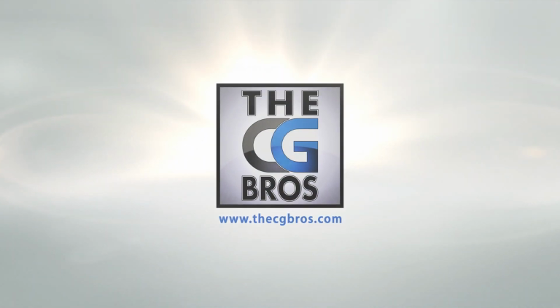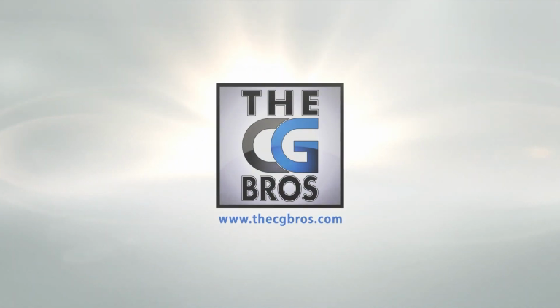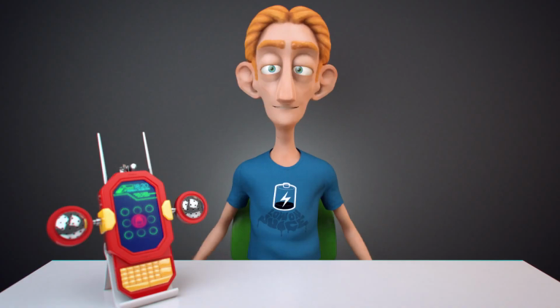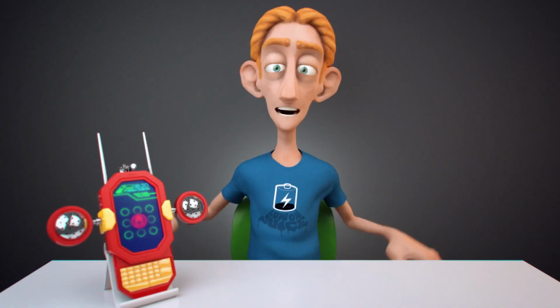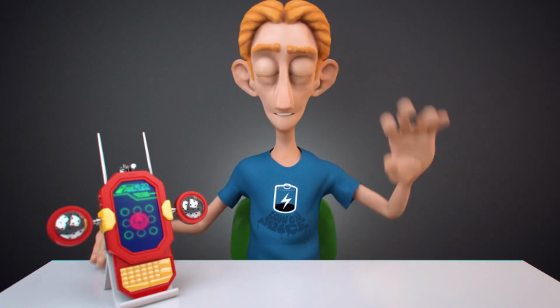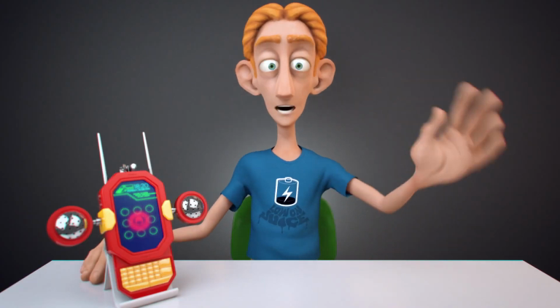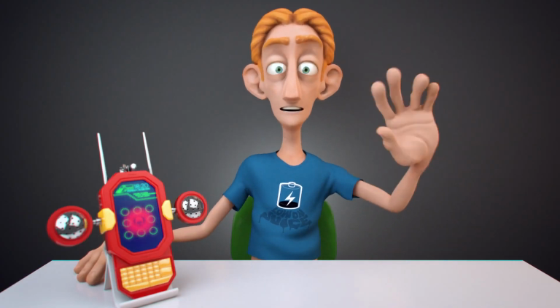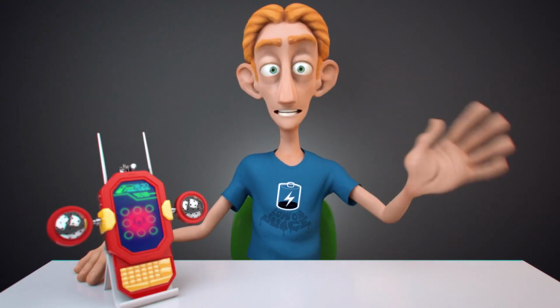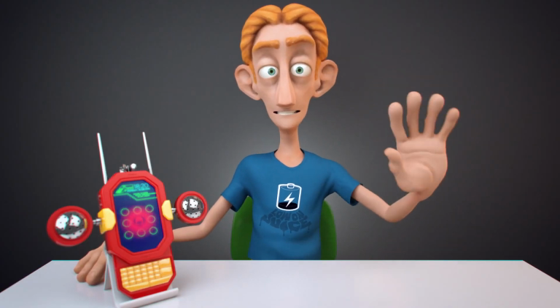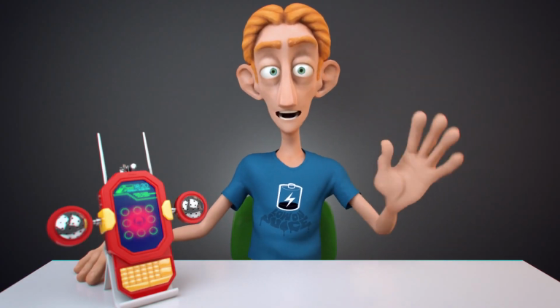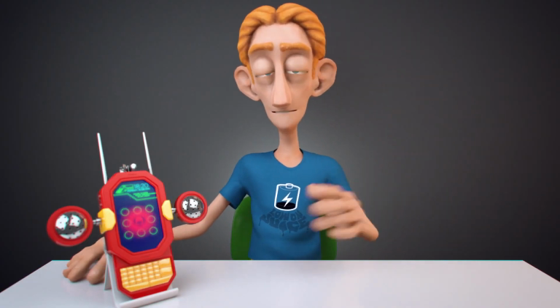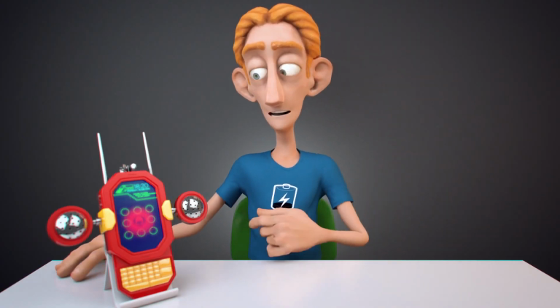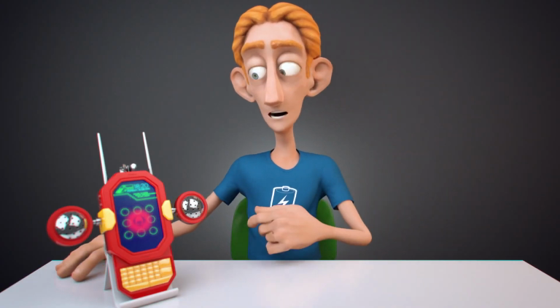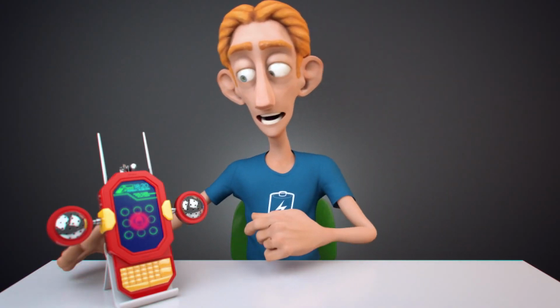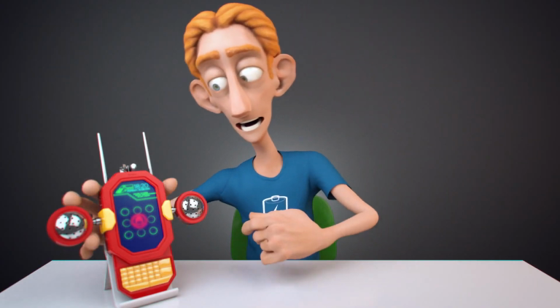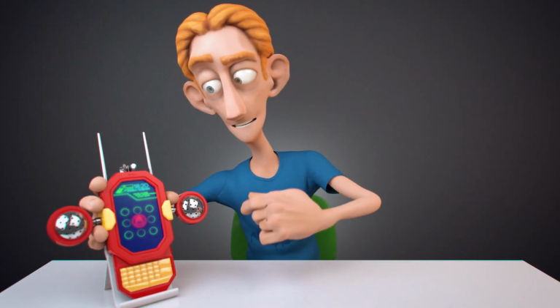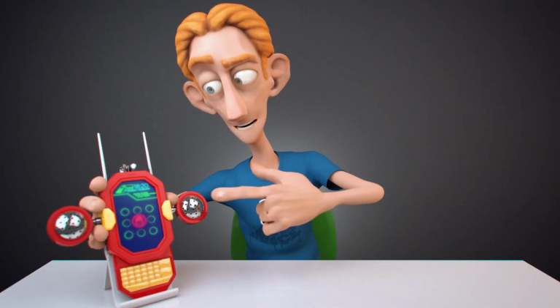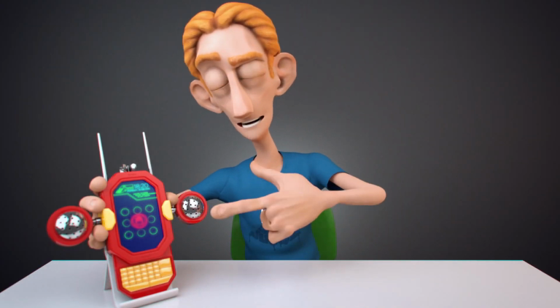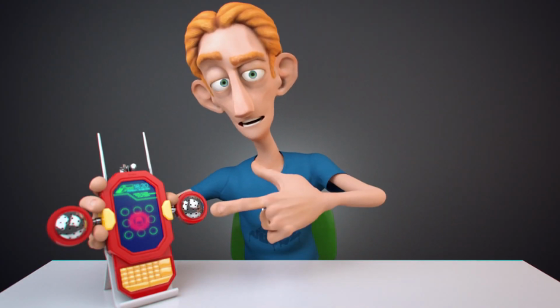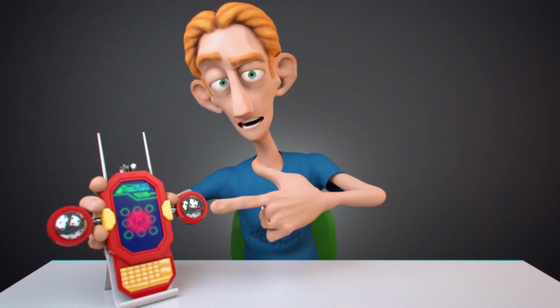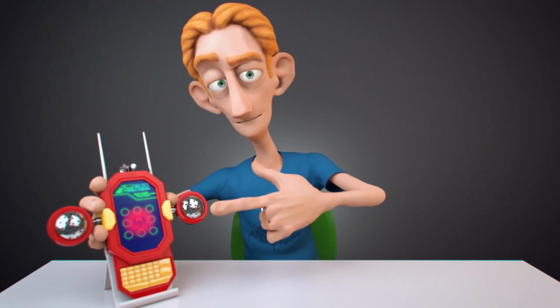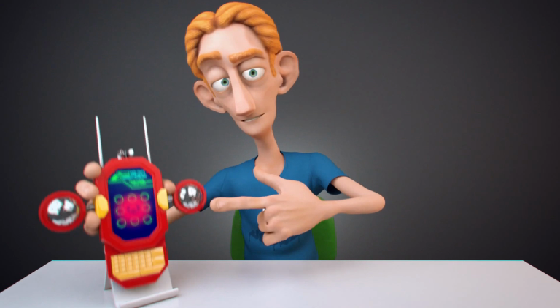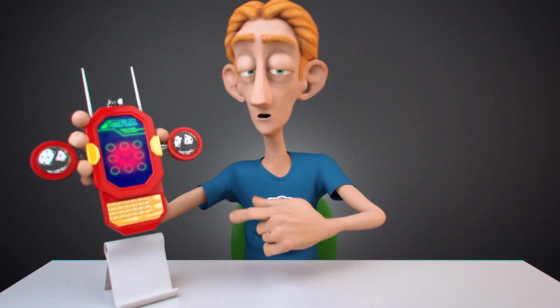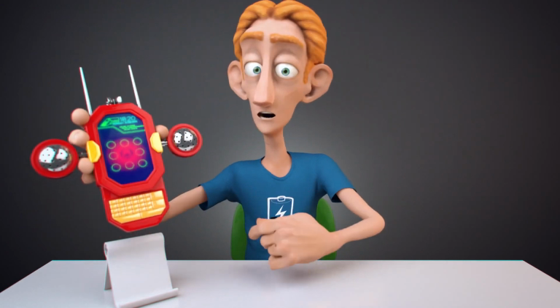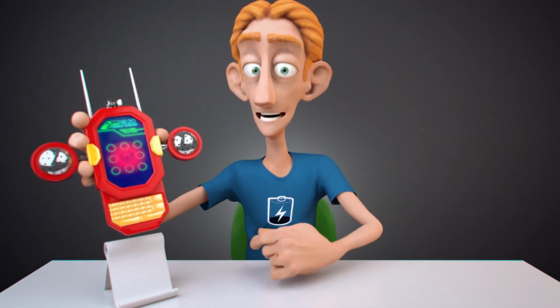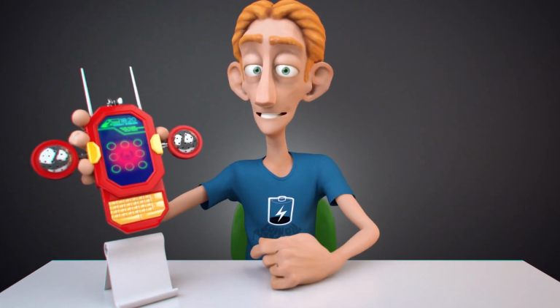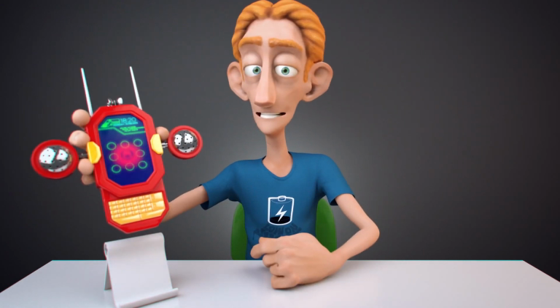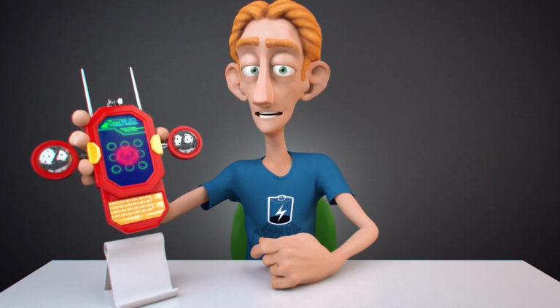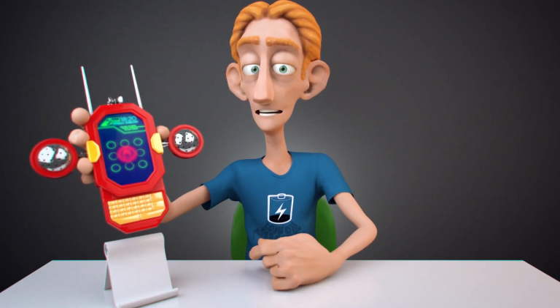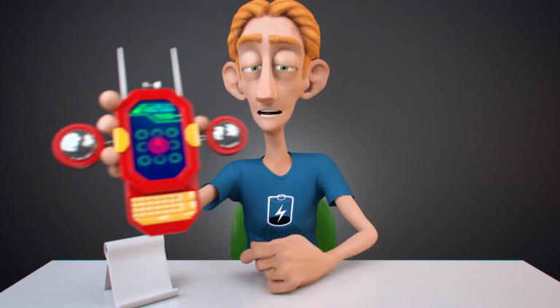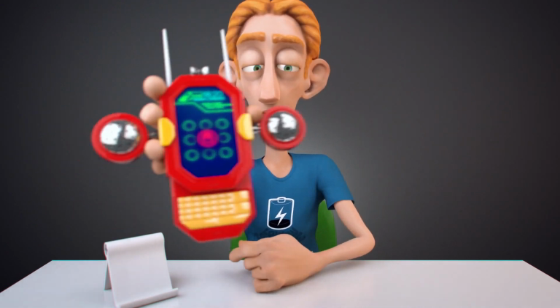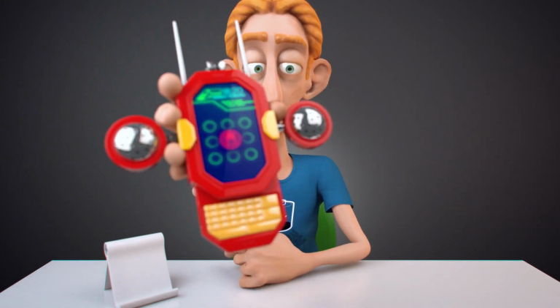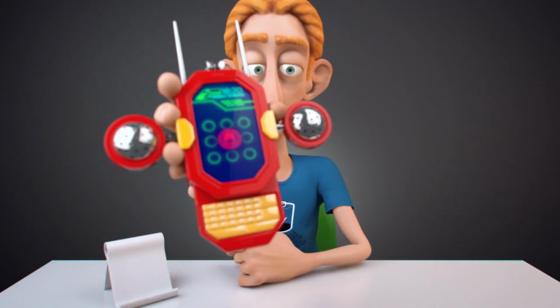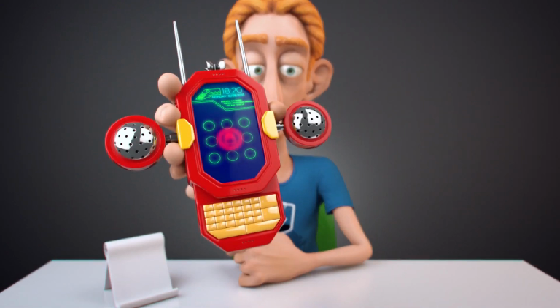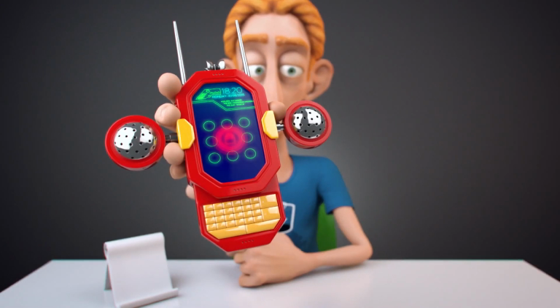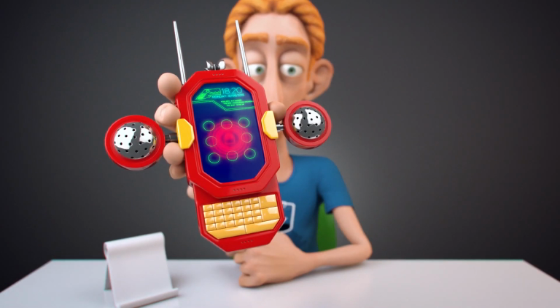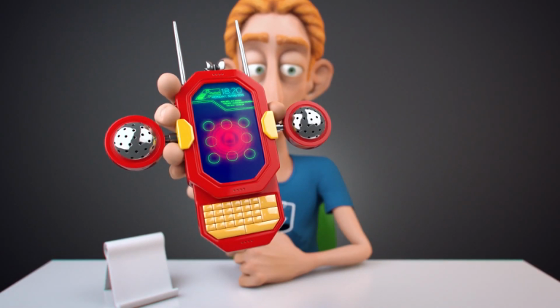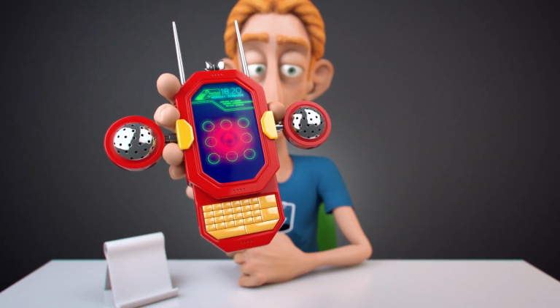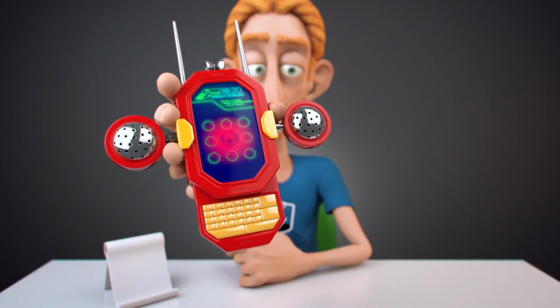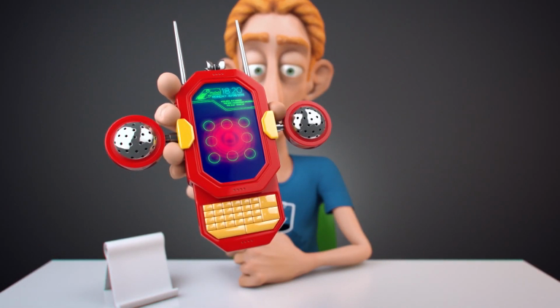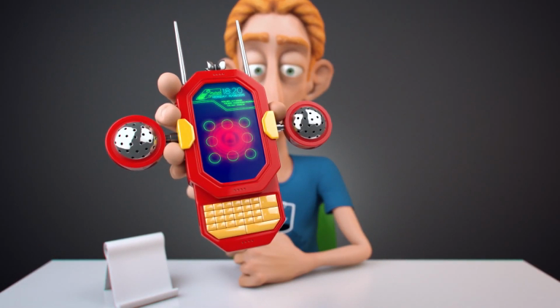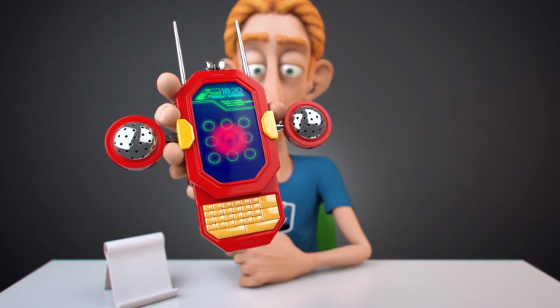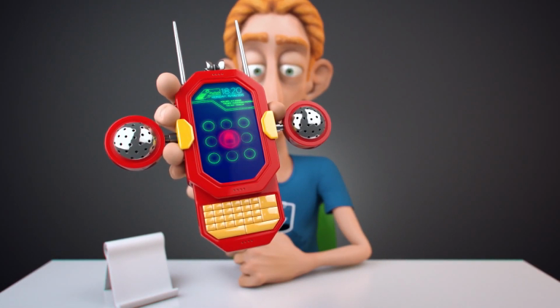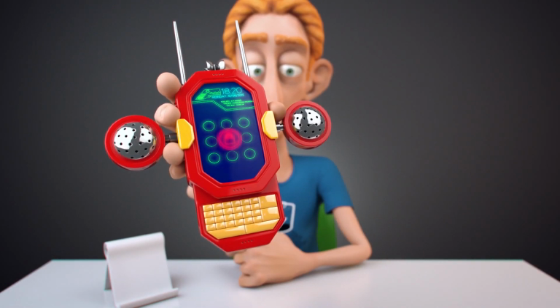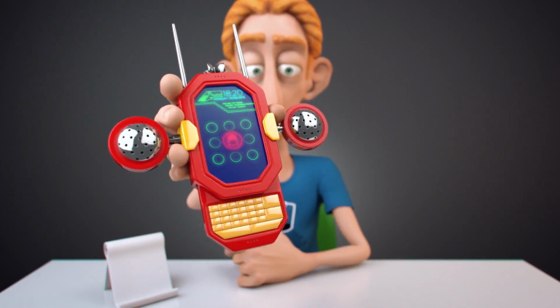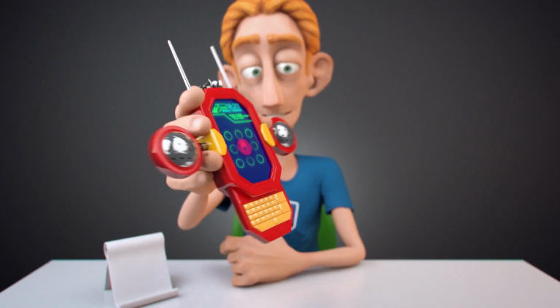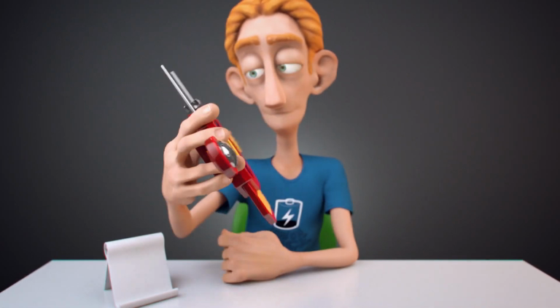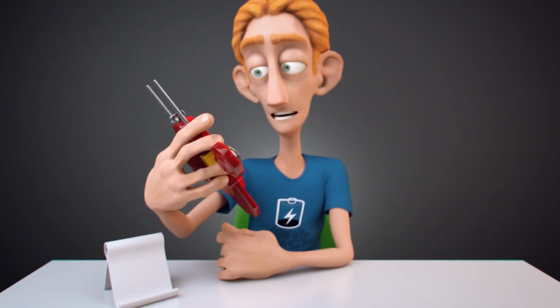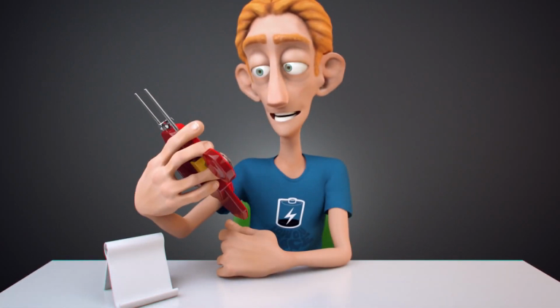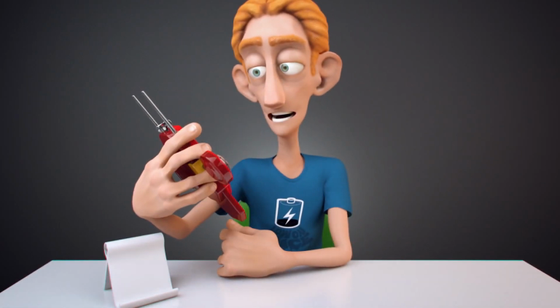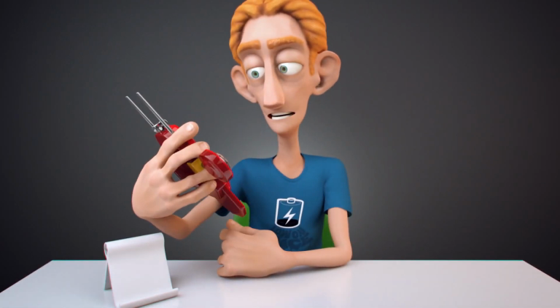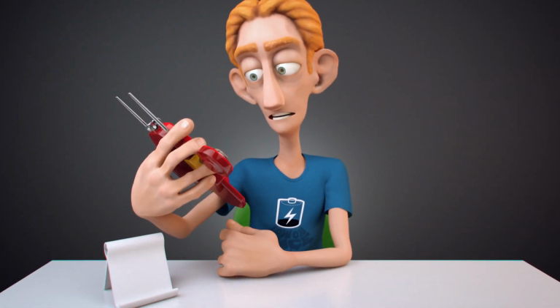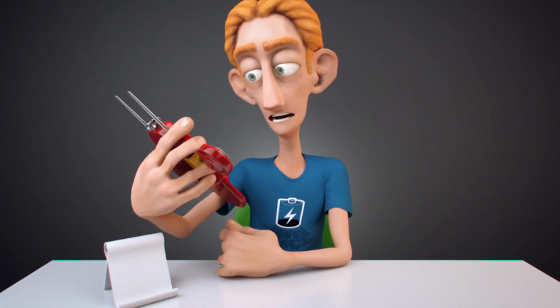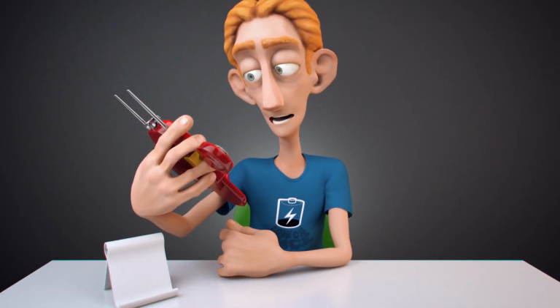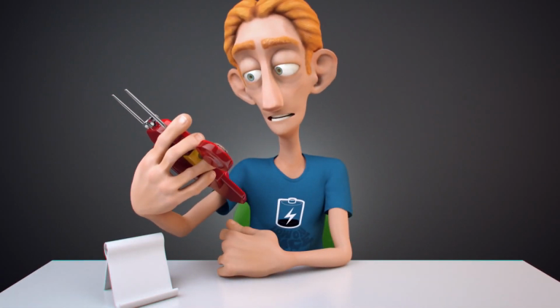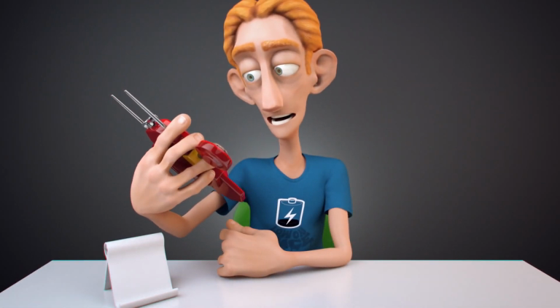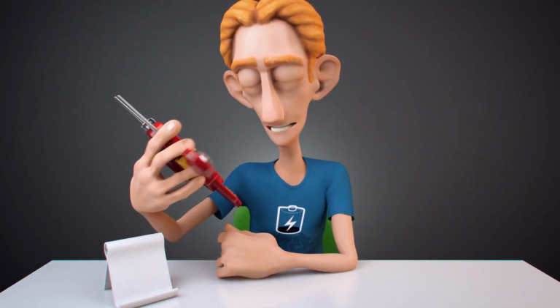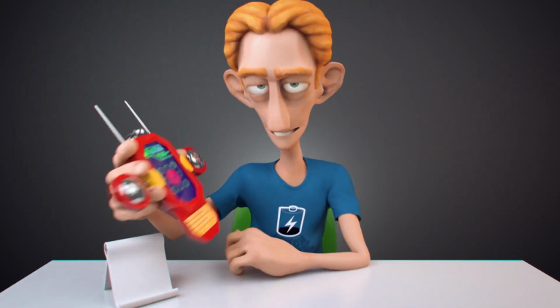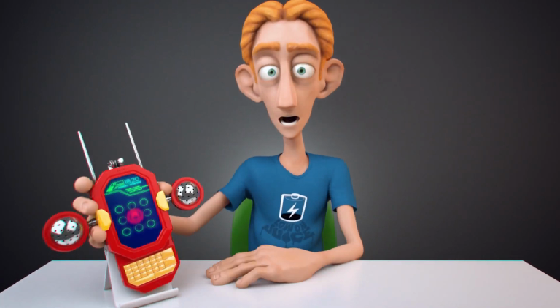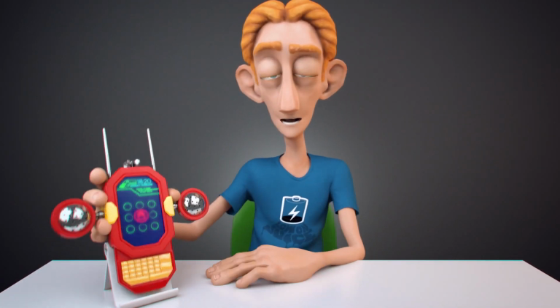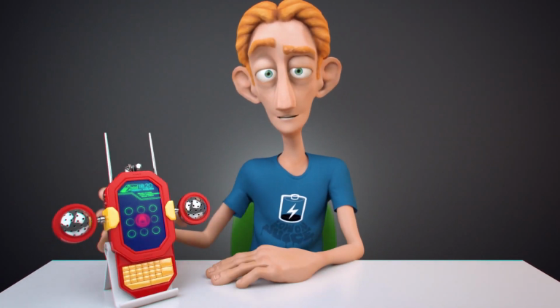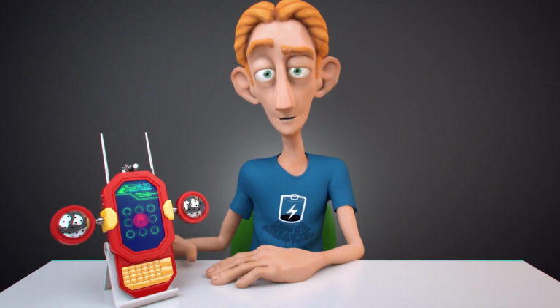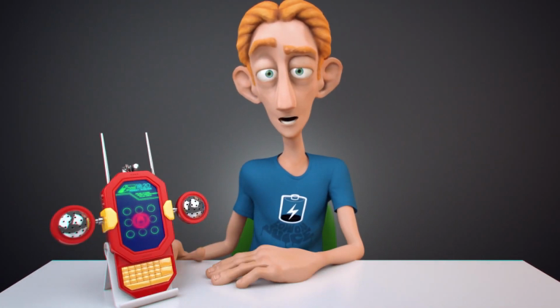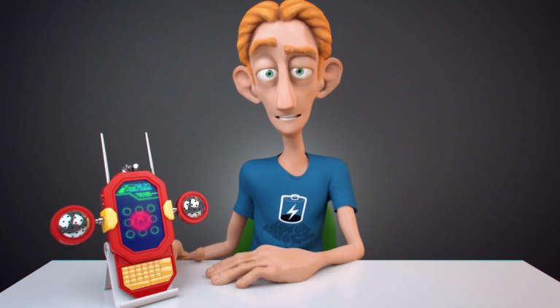Hey everyone, today I'm looking at Phaser's new S9000, the flagship phone from SpurTech. Let's take a closer look.